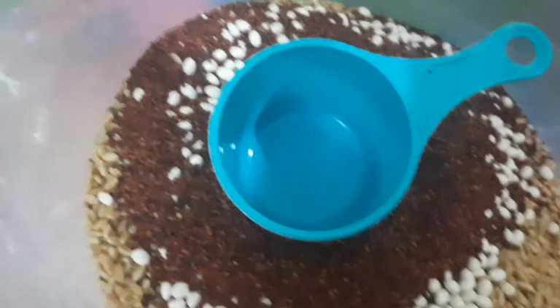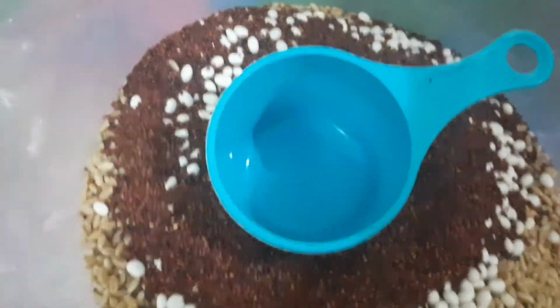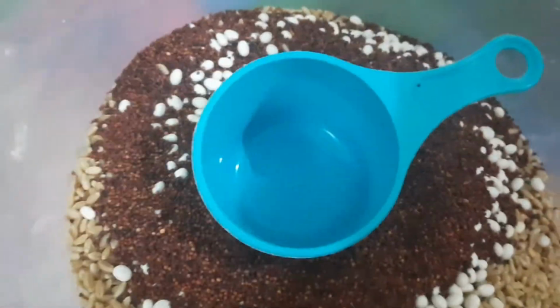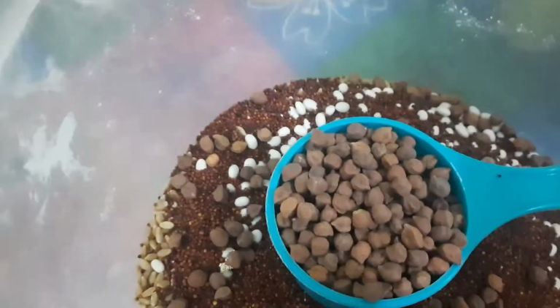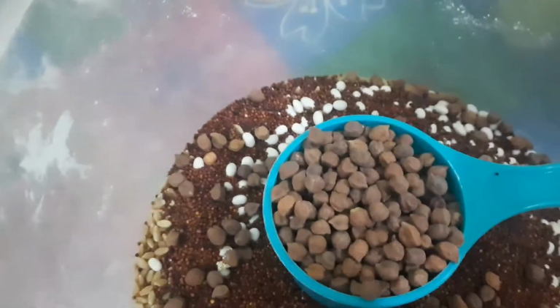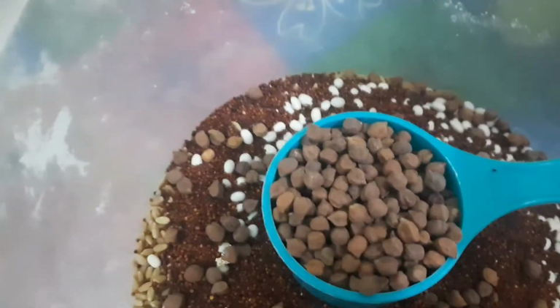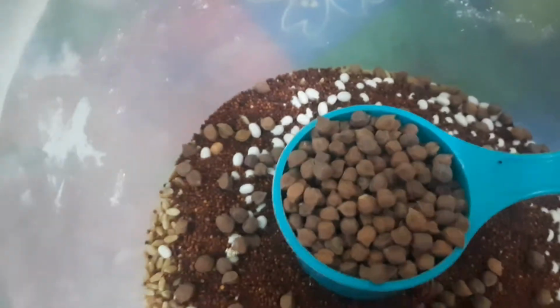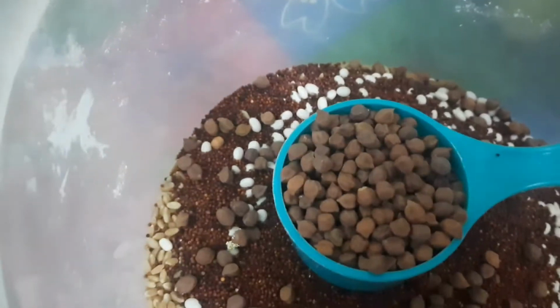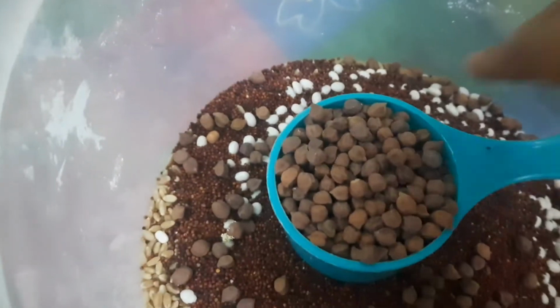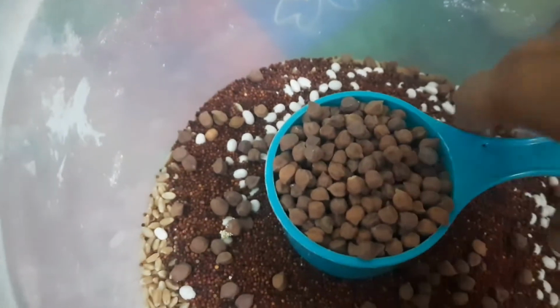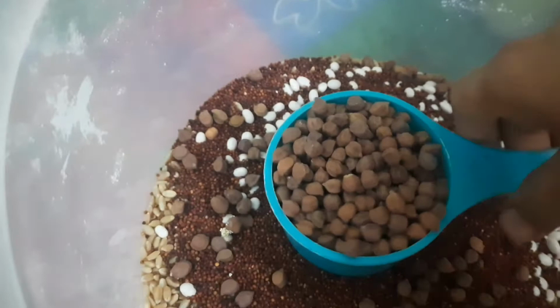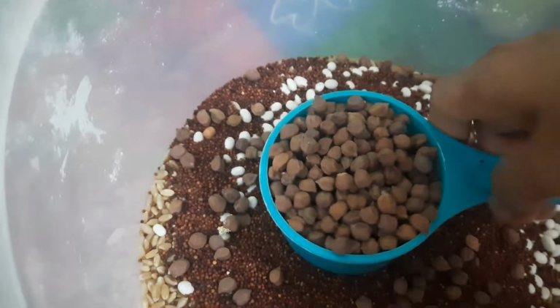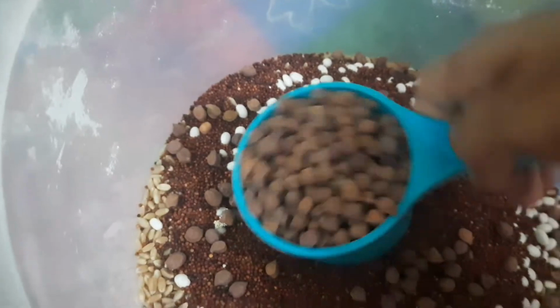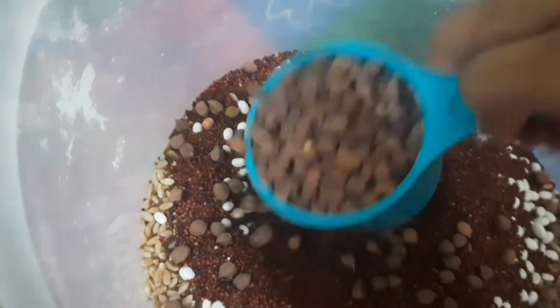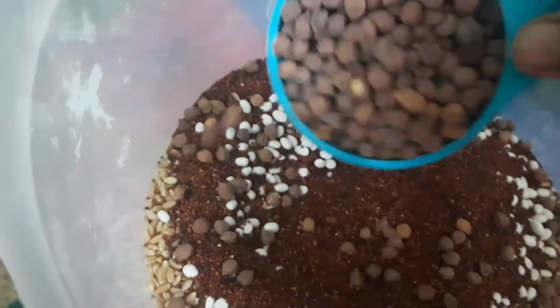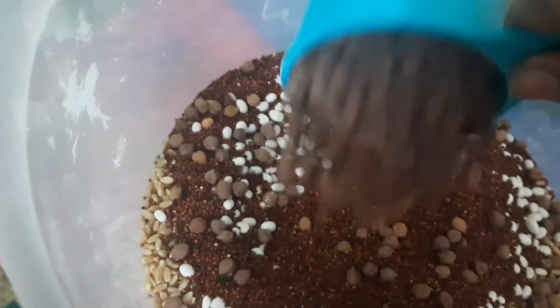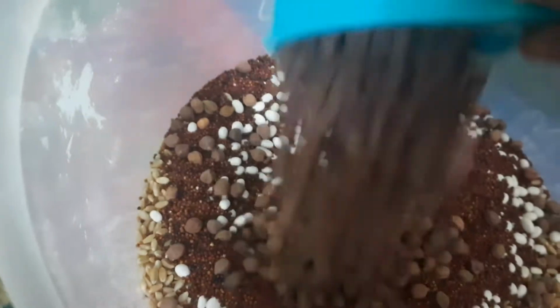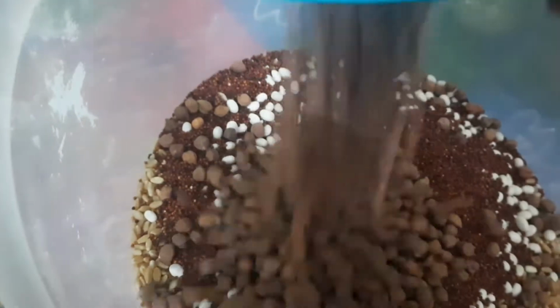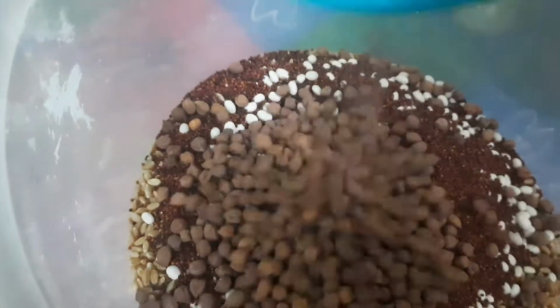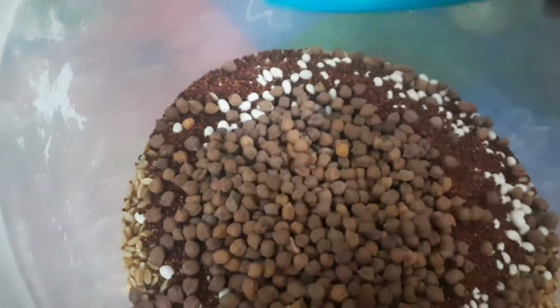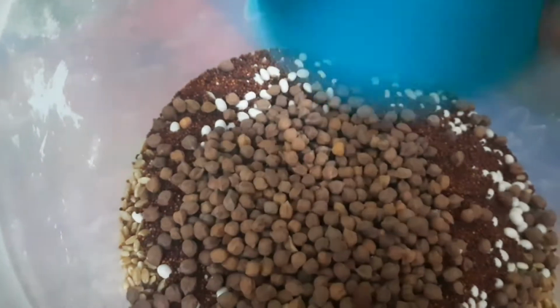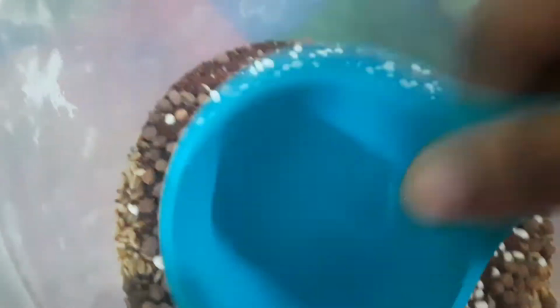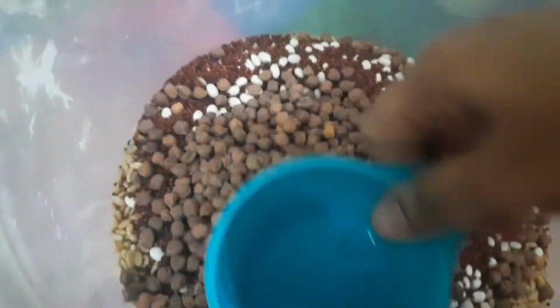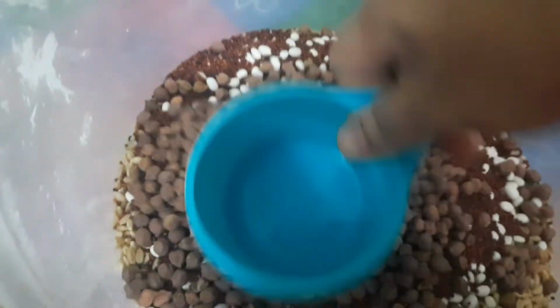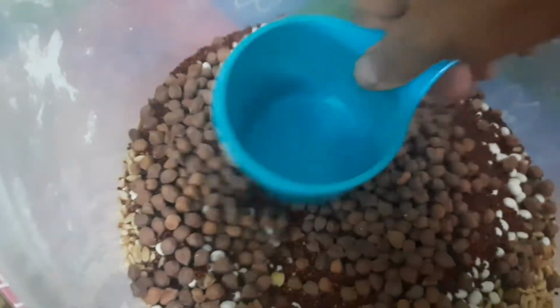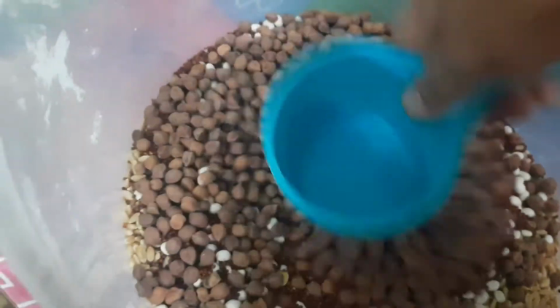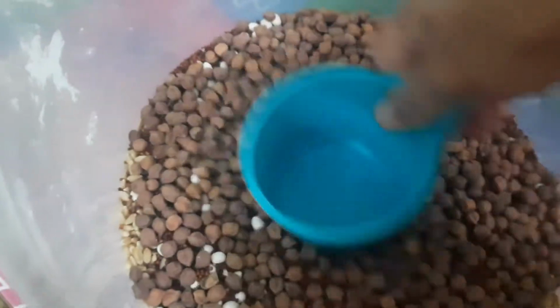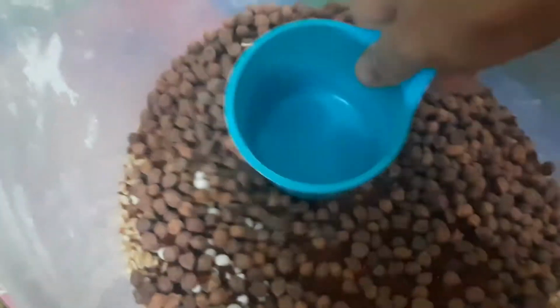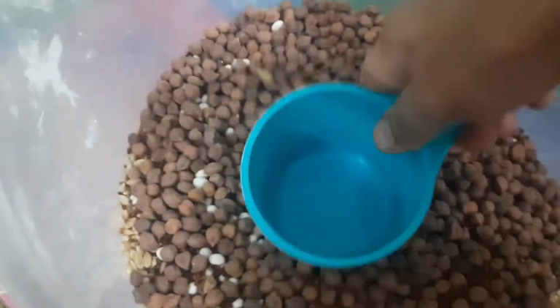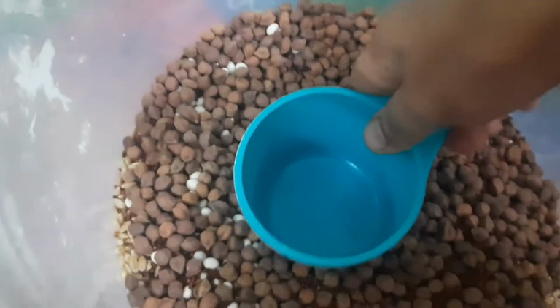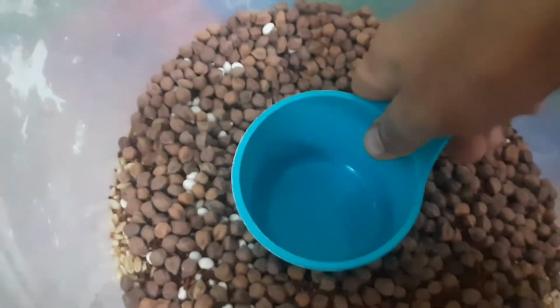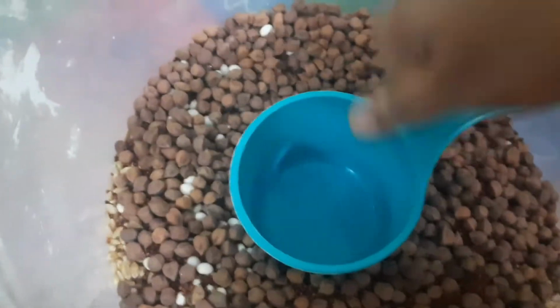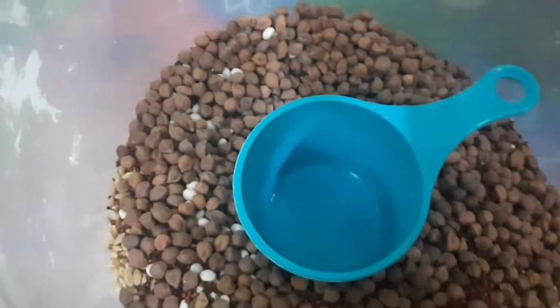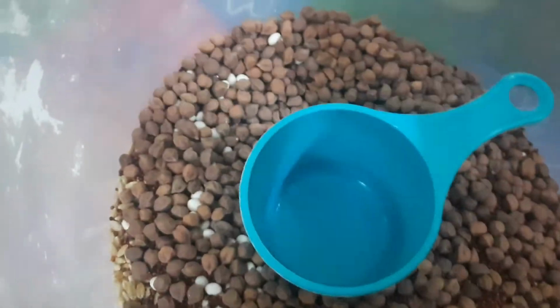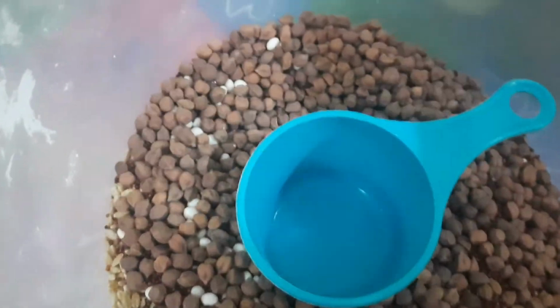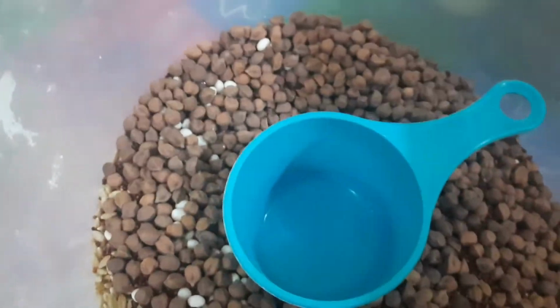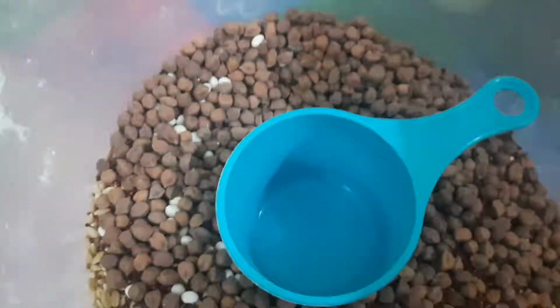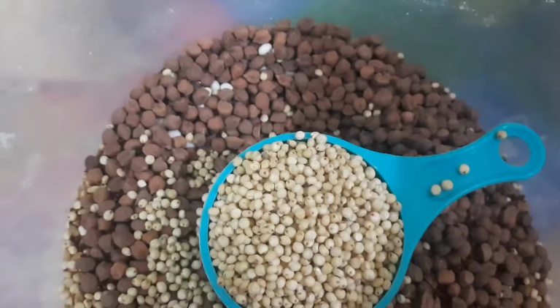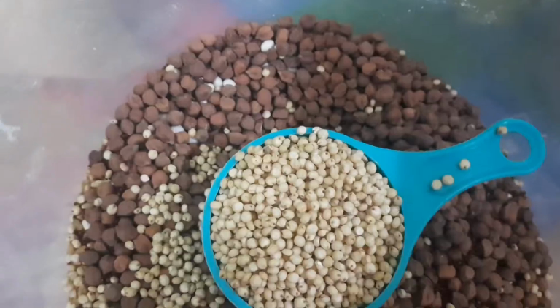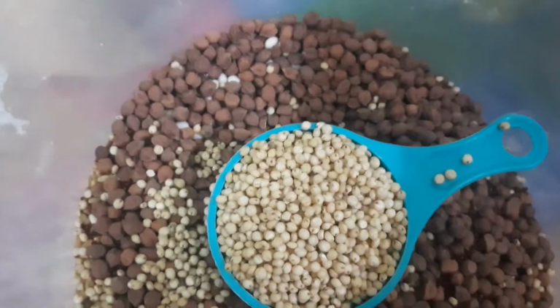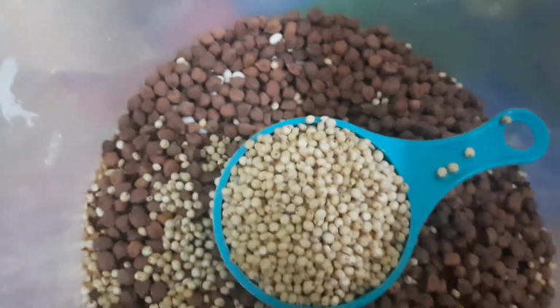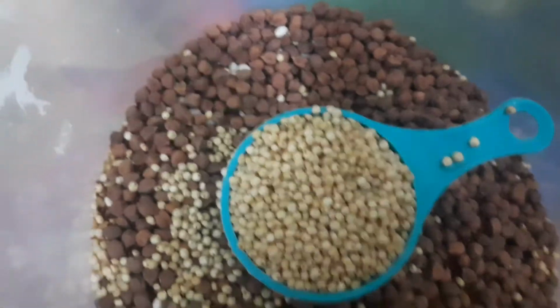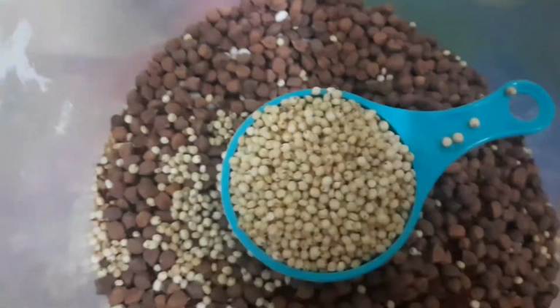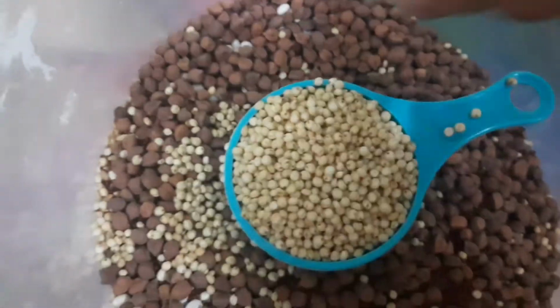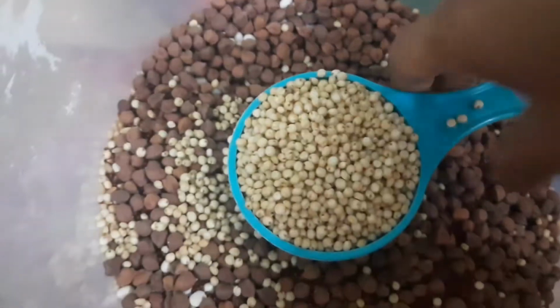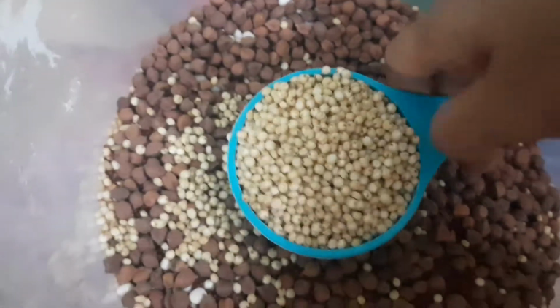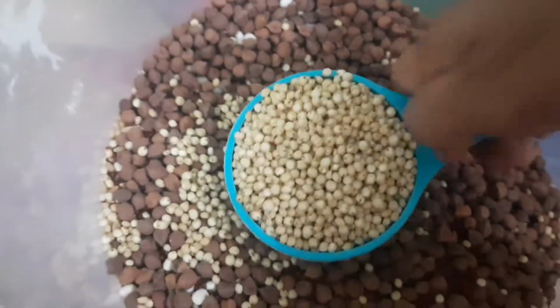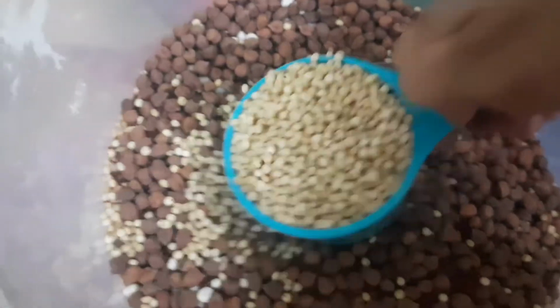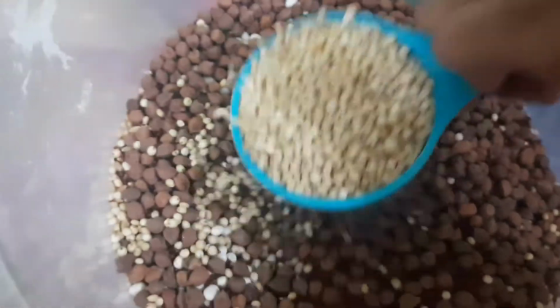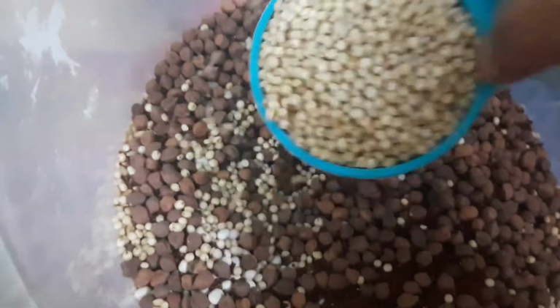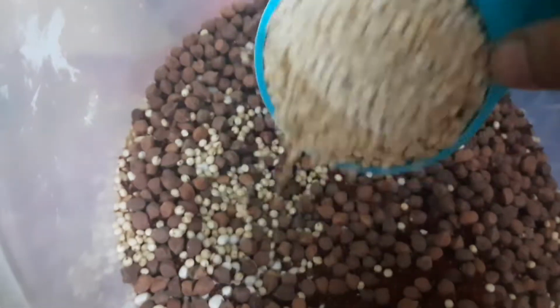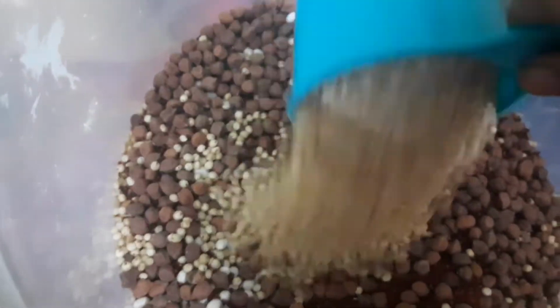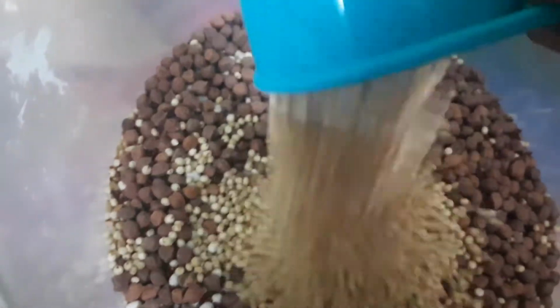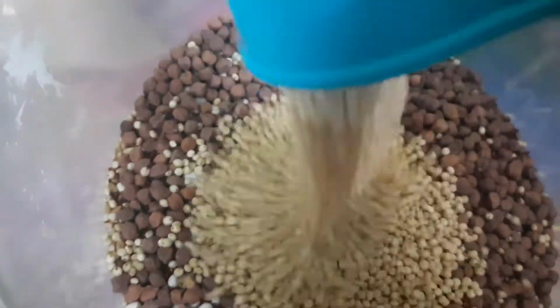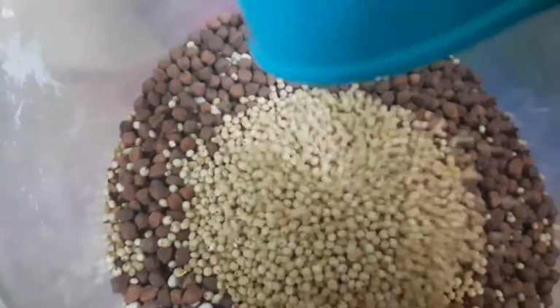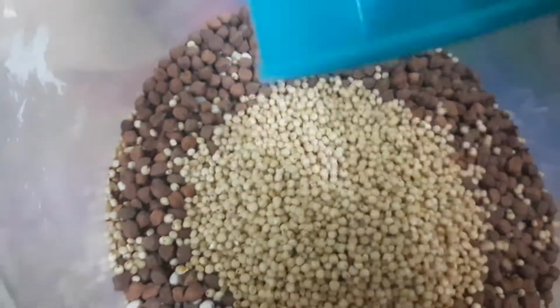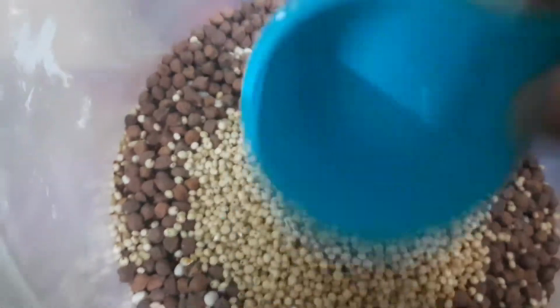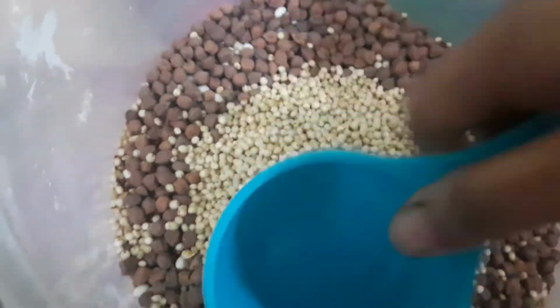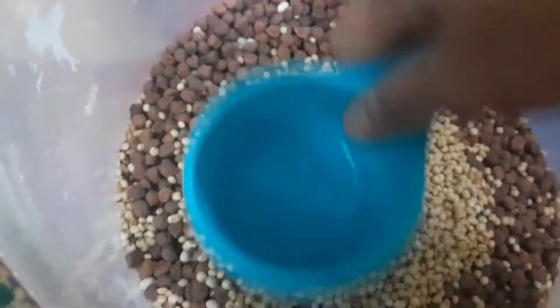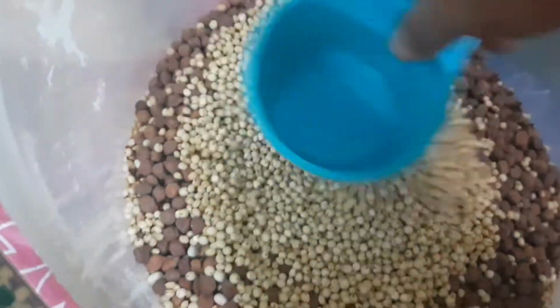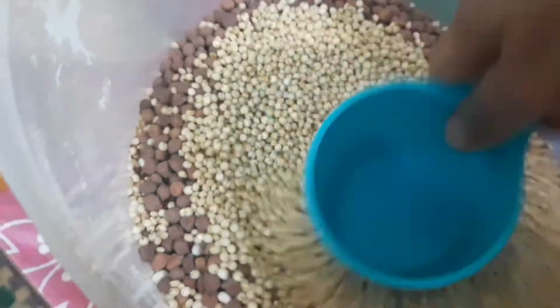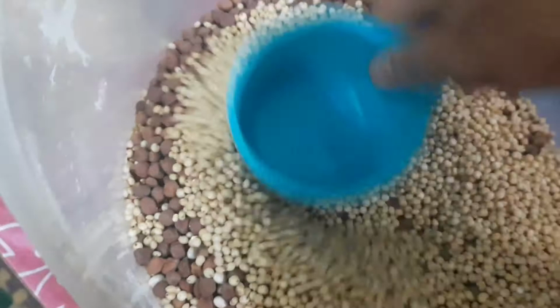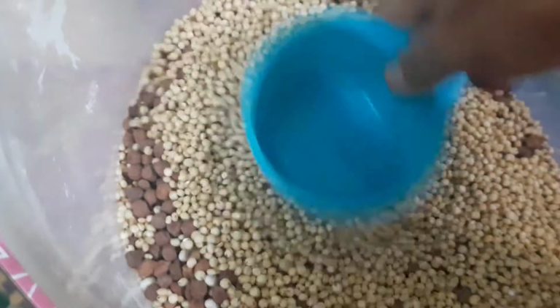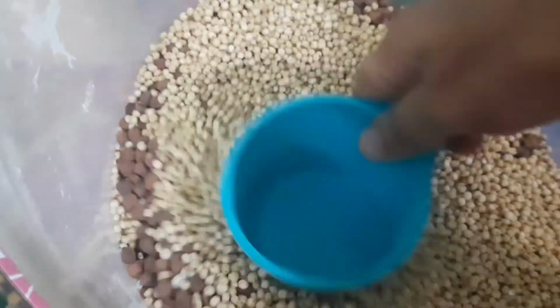I've added 1.5 portions — 1 egg and salt.